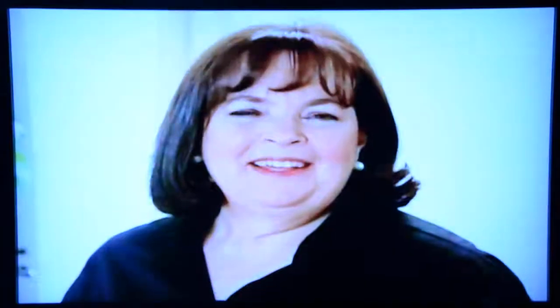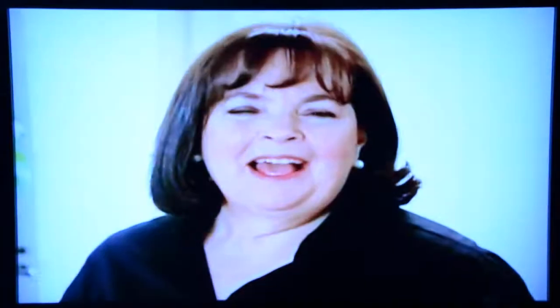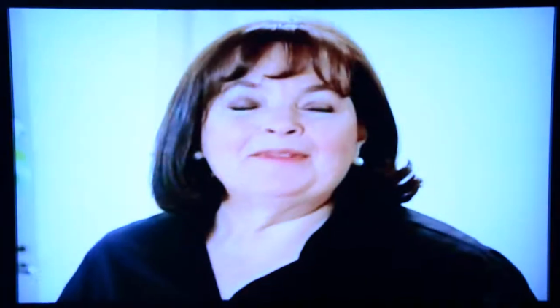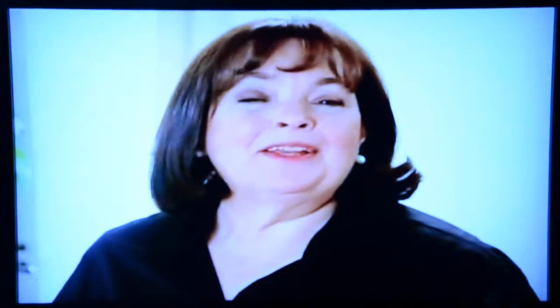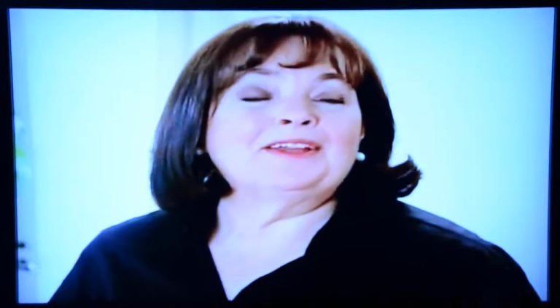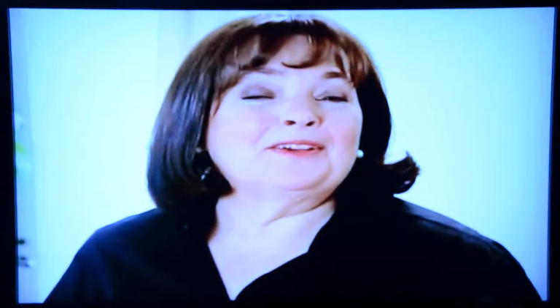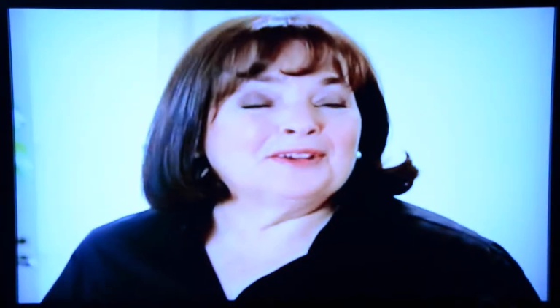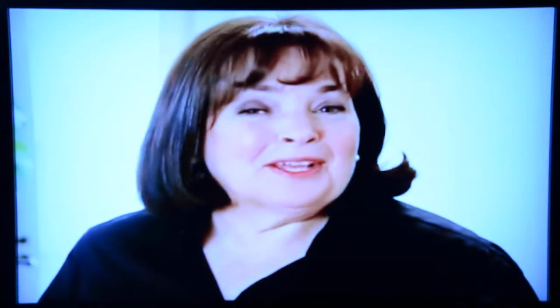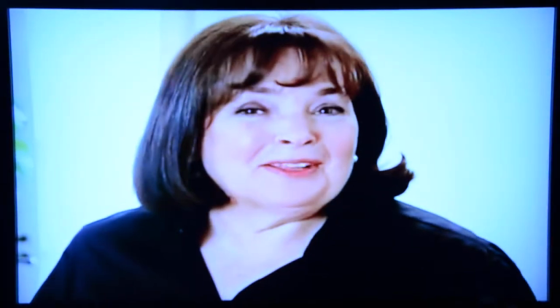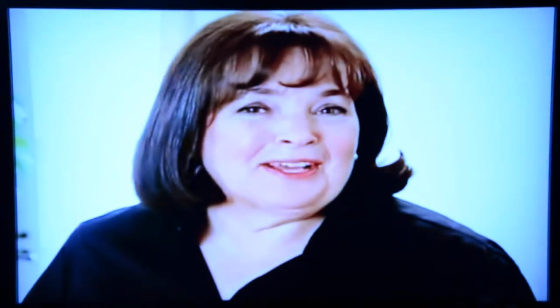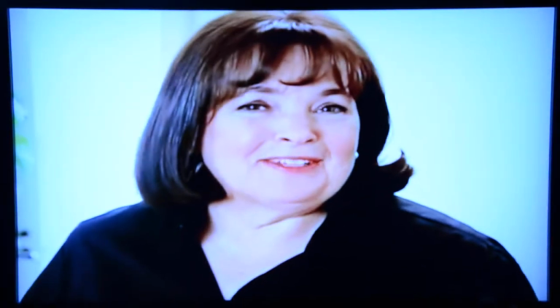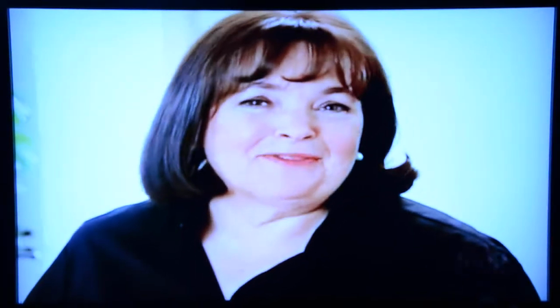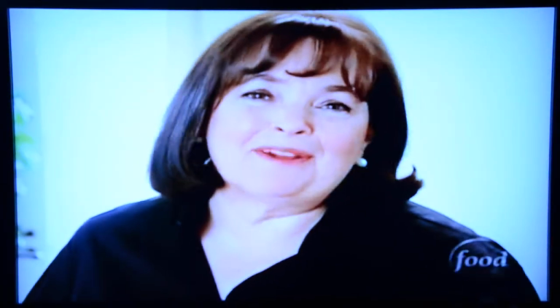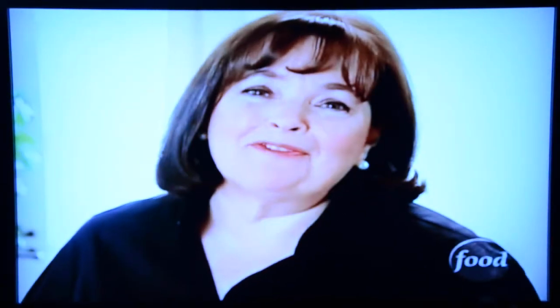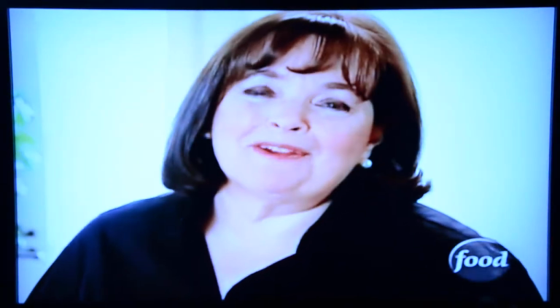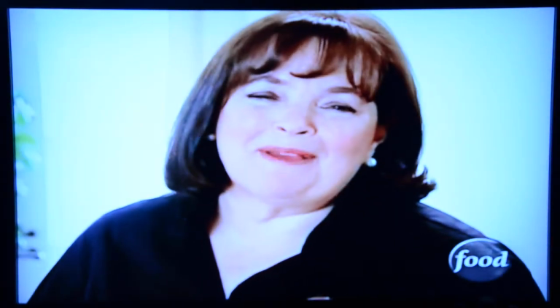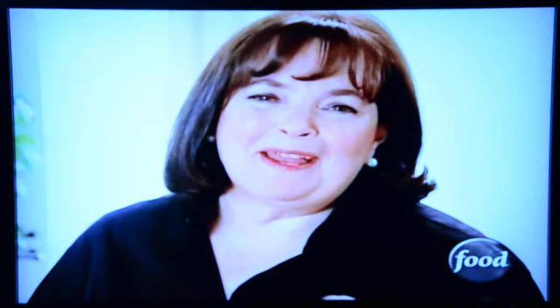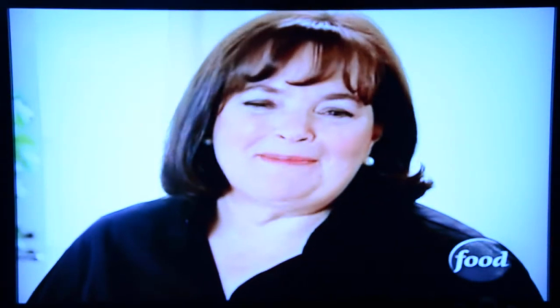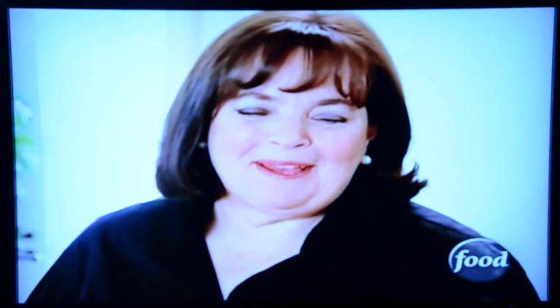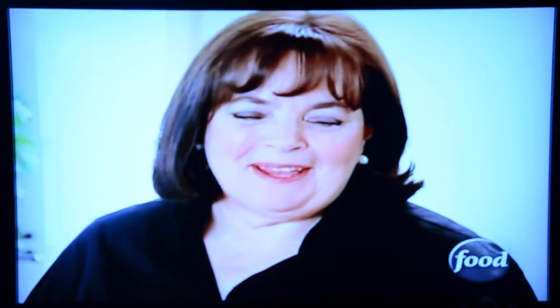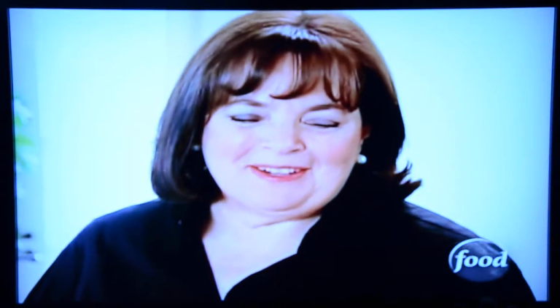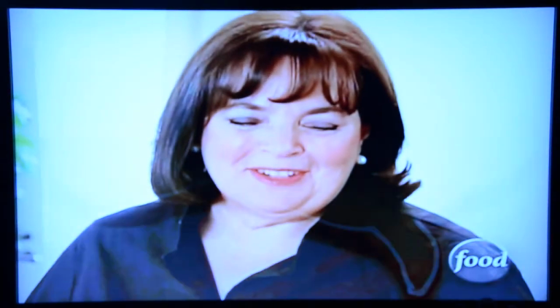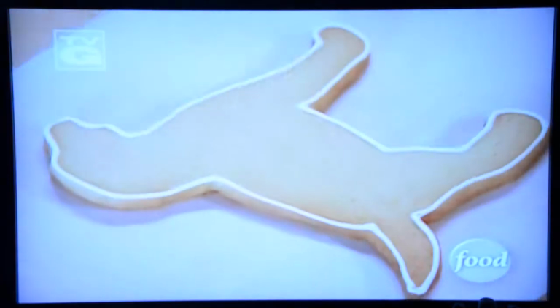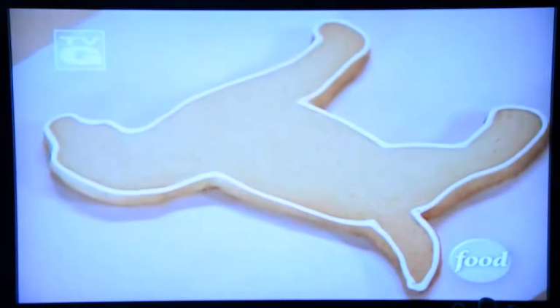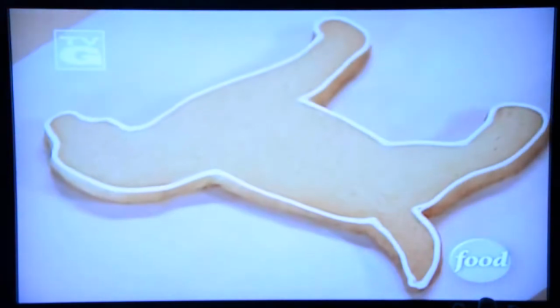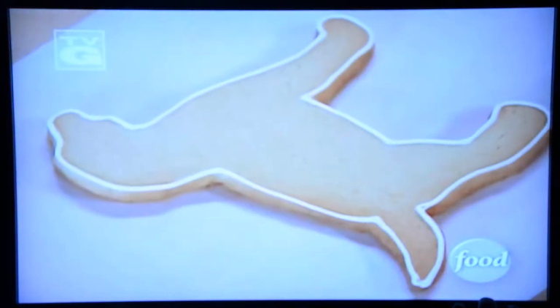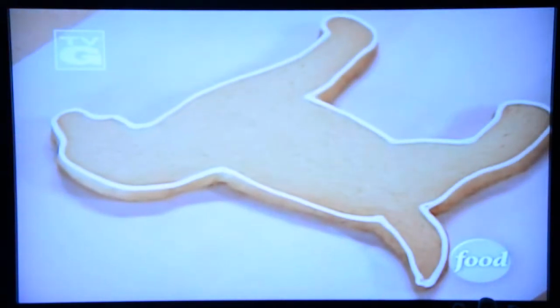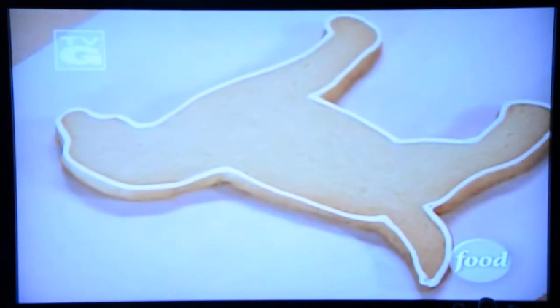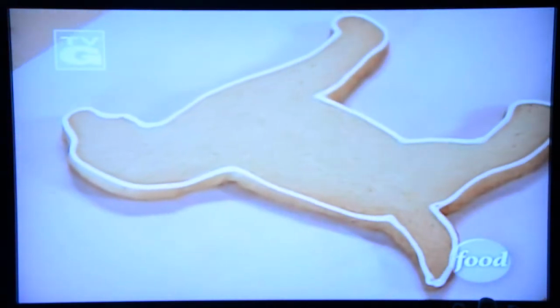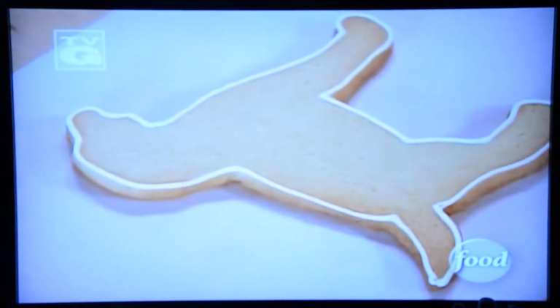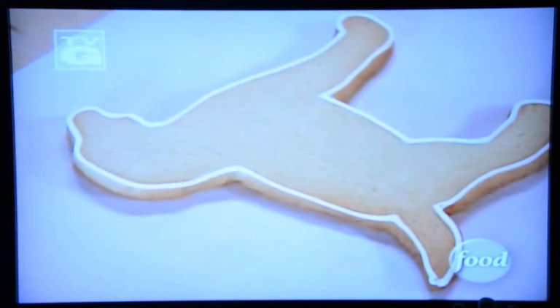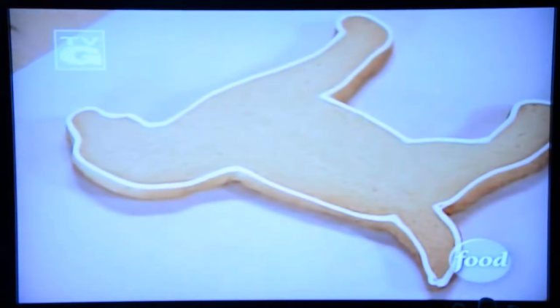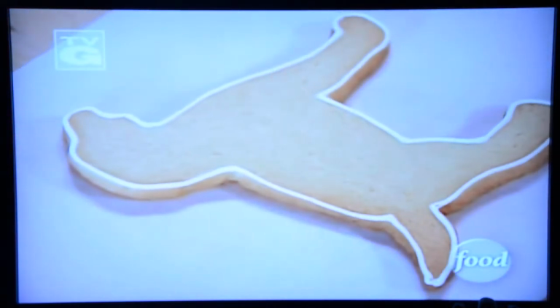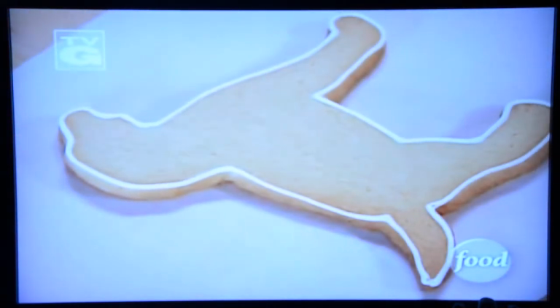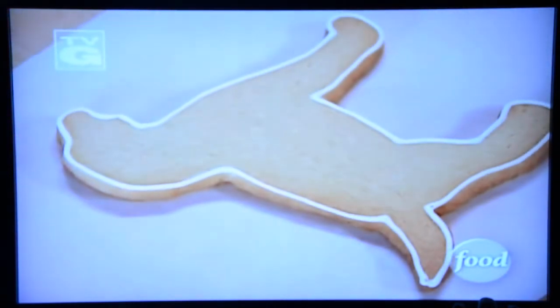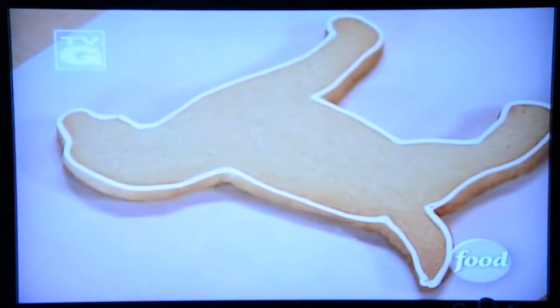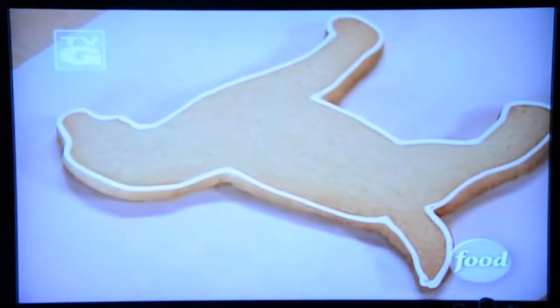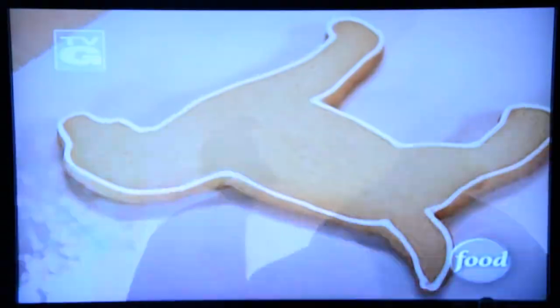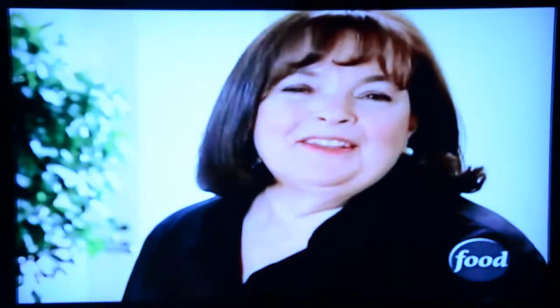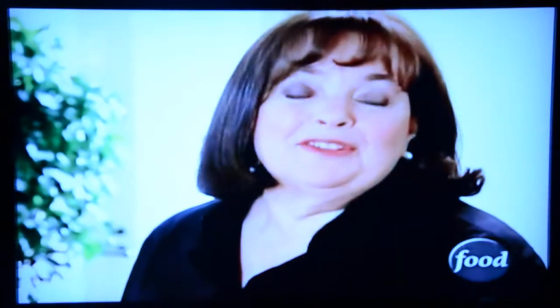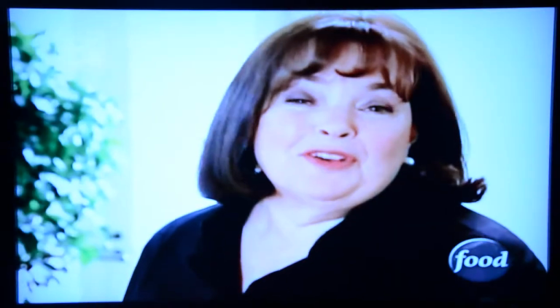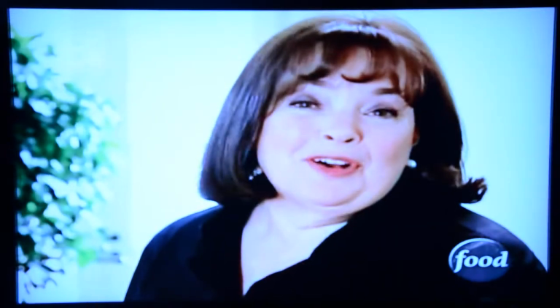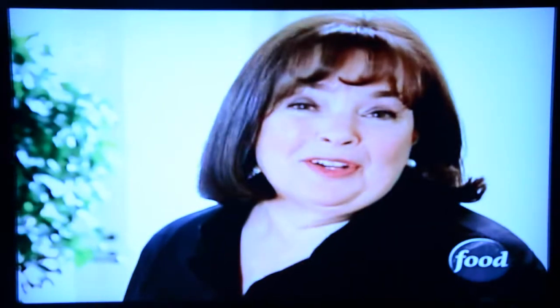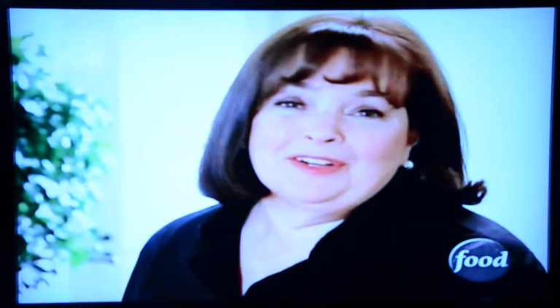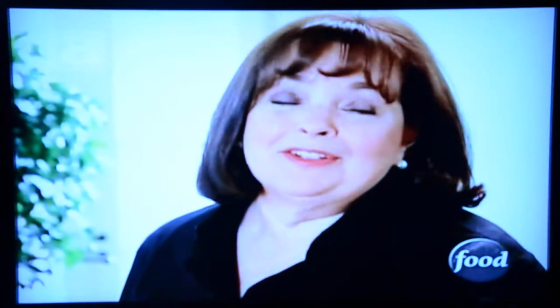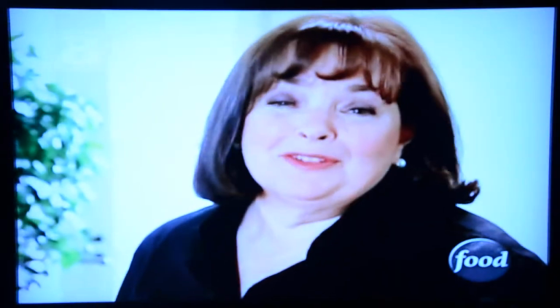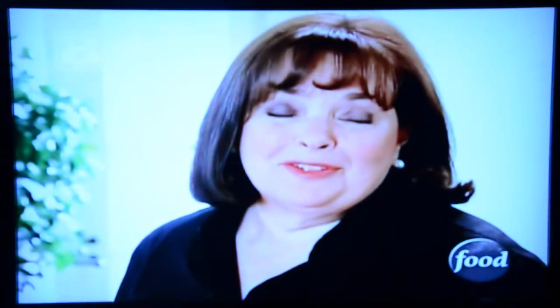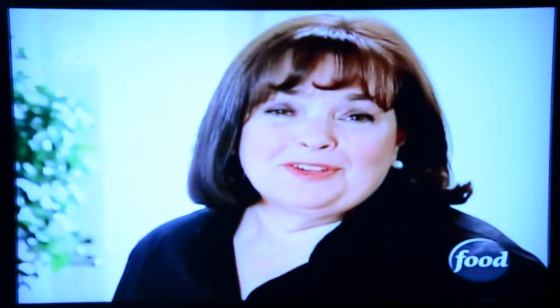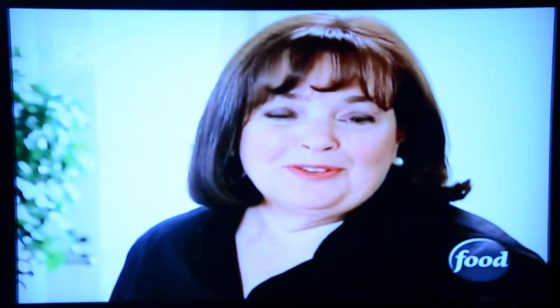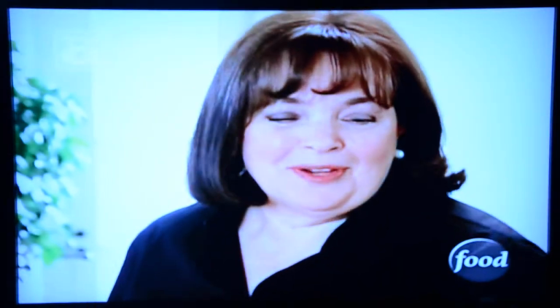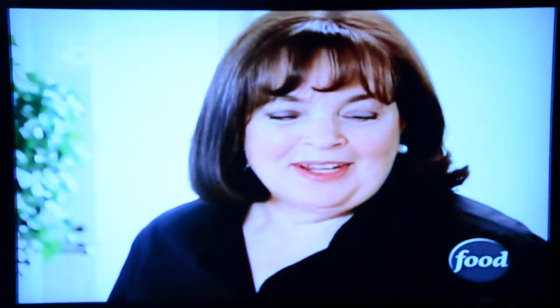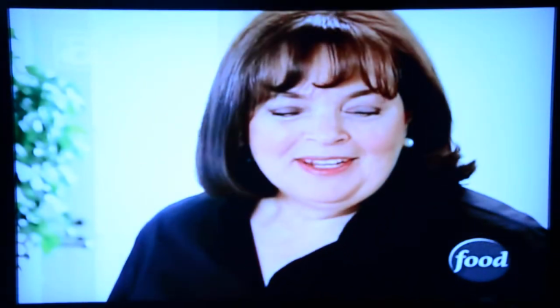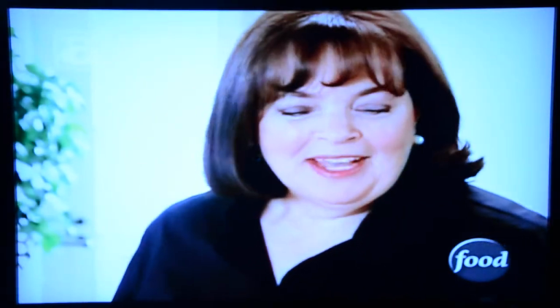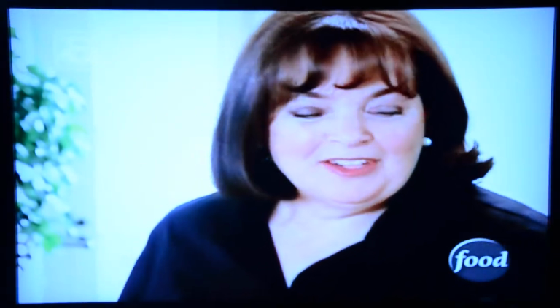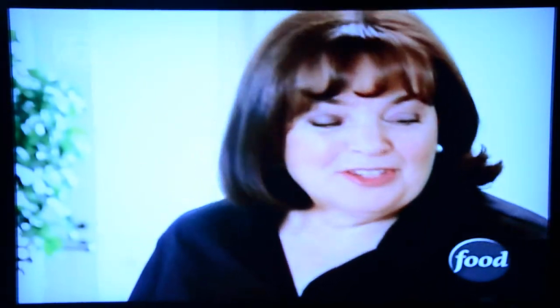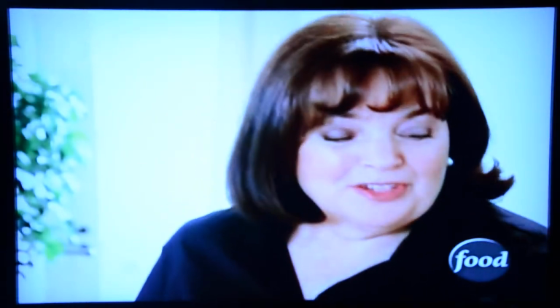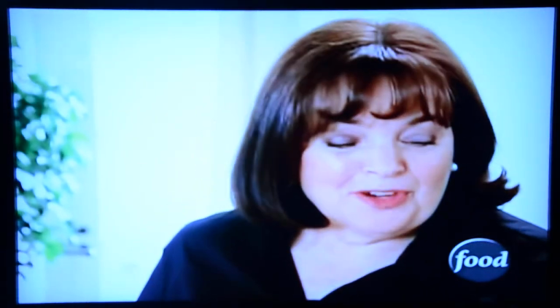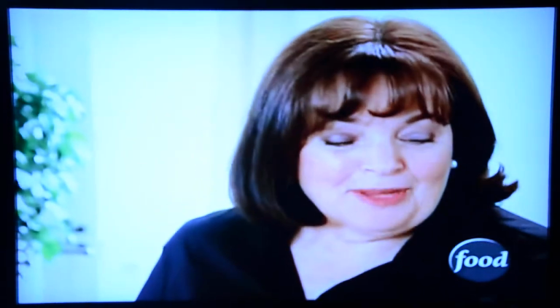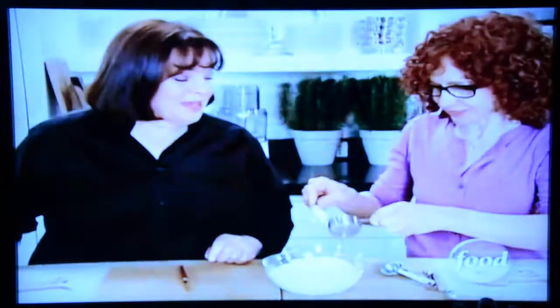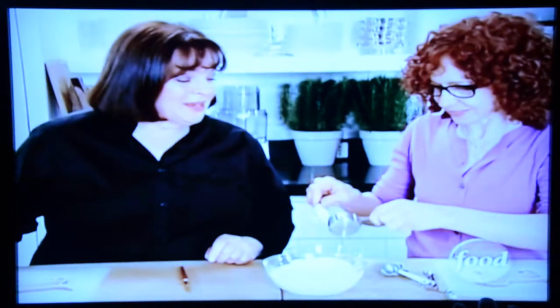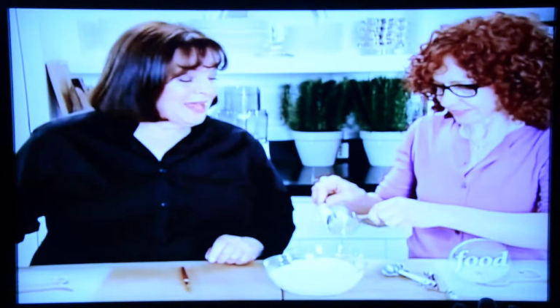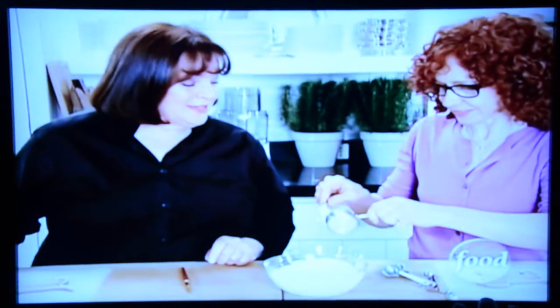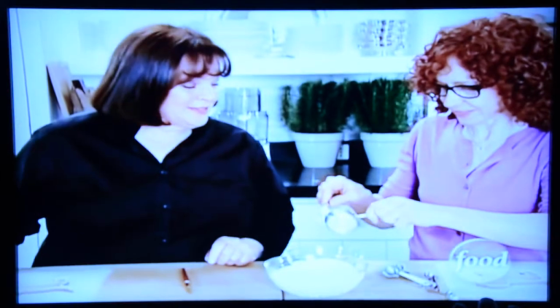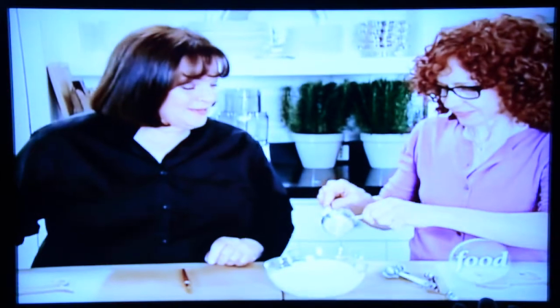I'm getting a cookie class from my friend Patti Page. She's made these adorable cookies — they're dog cookies, they're so great. And she's going to show me how to ice them.